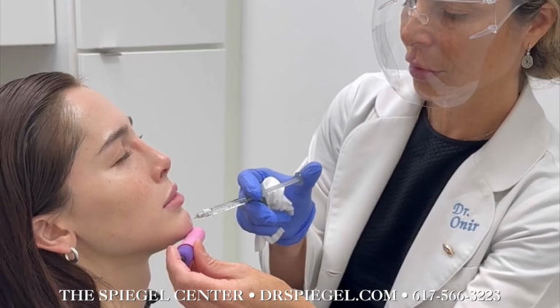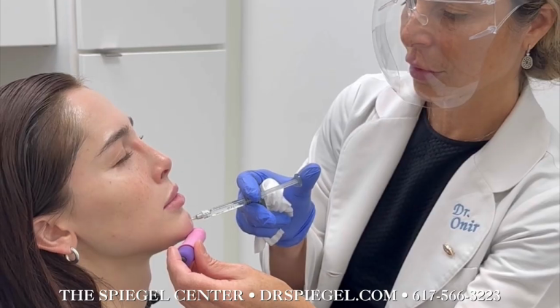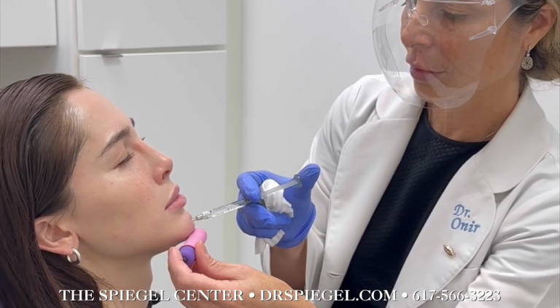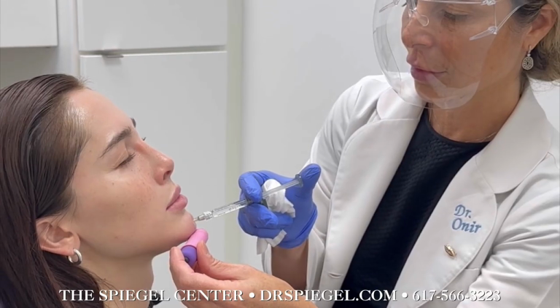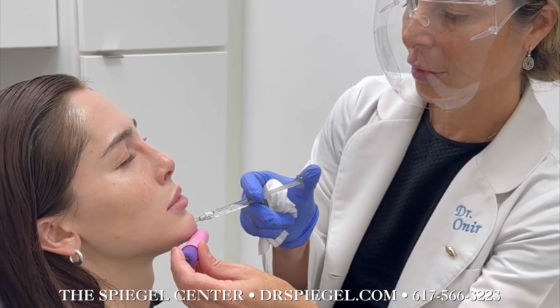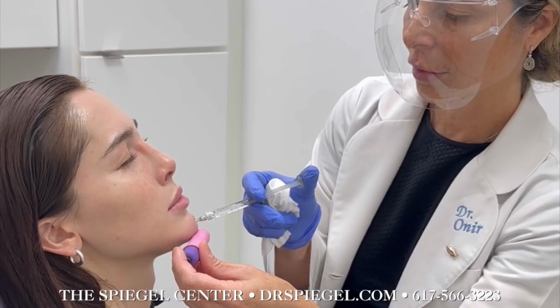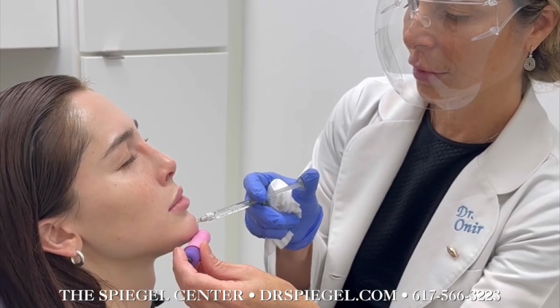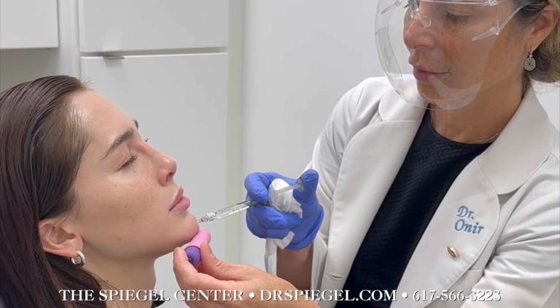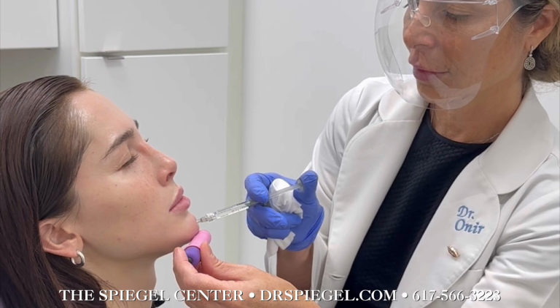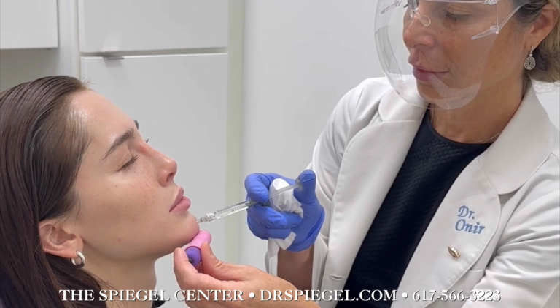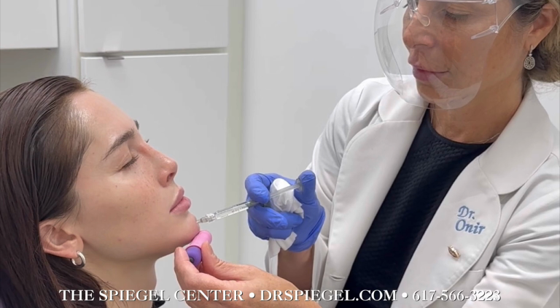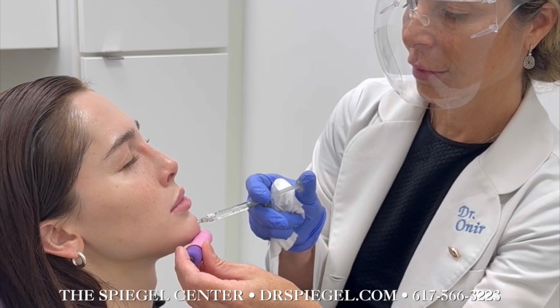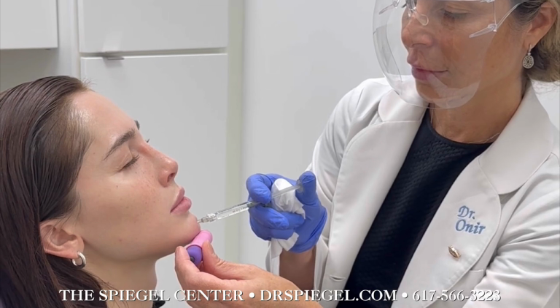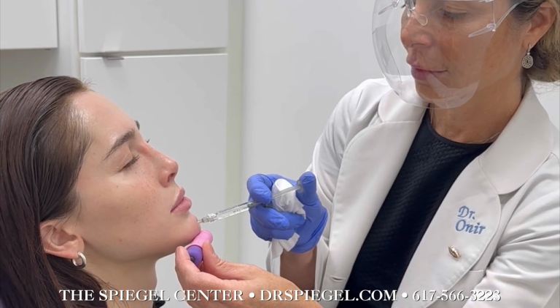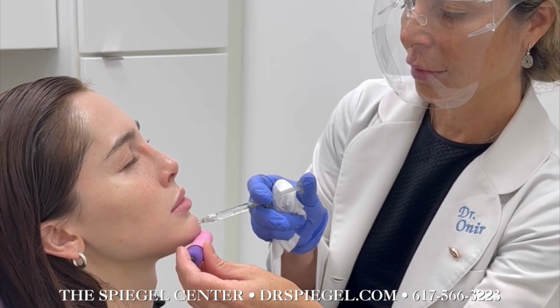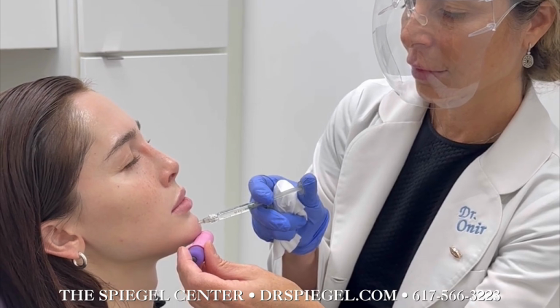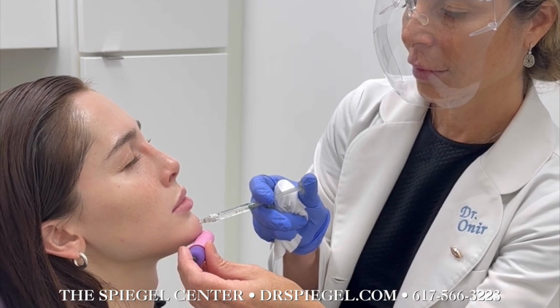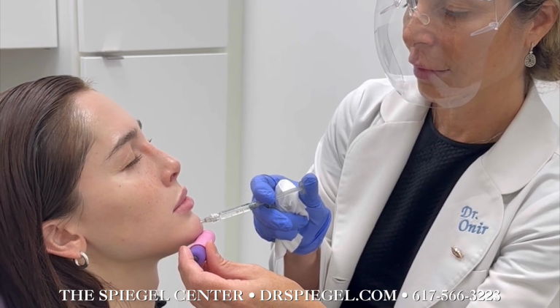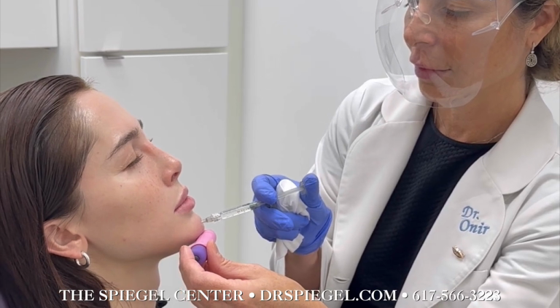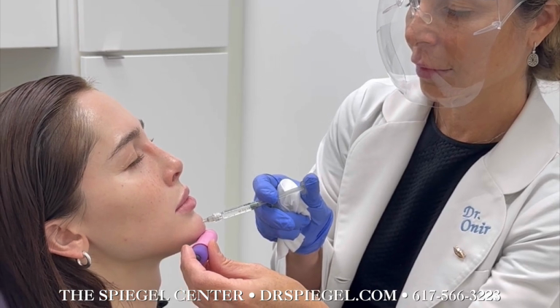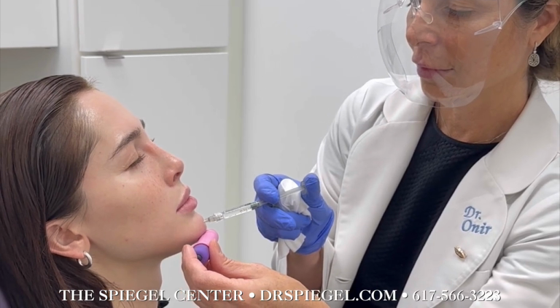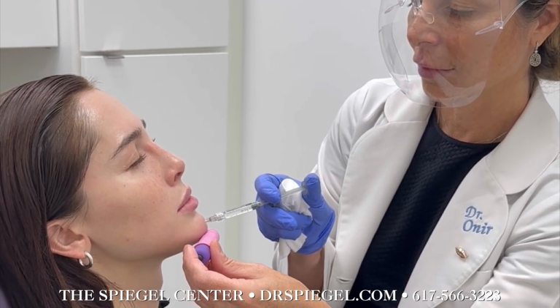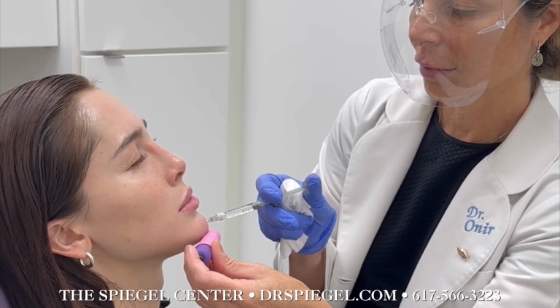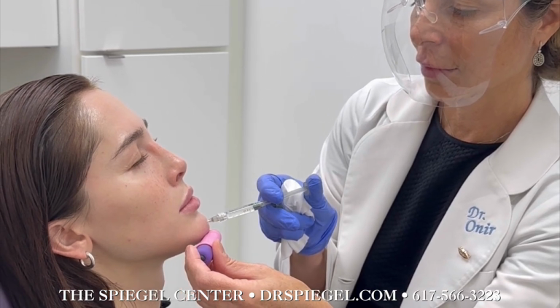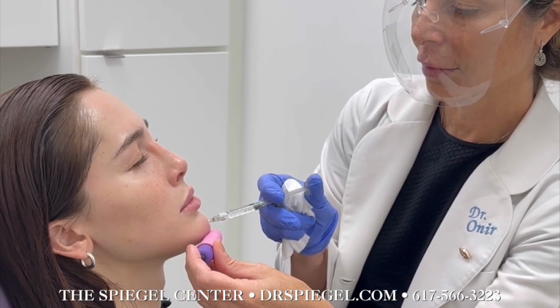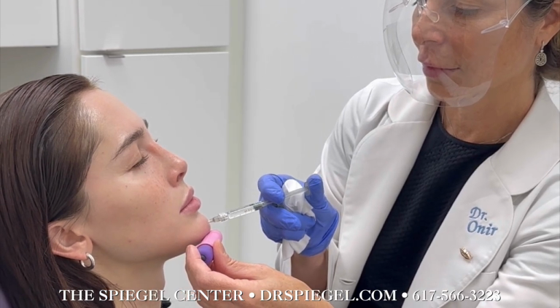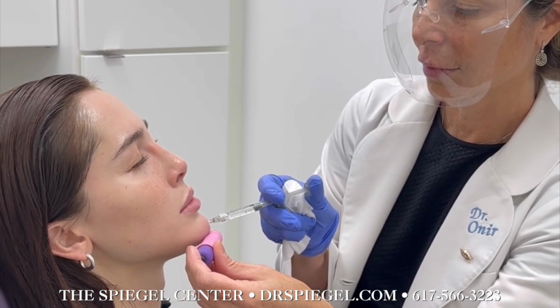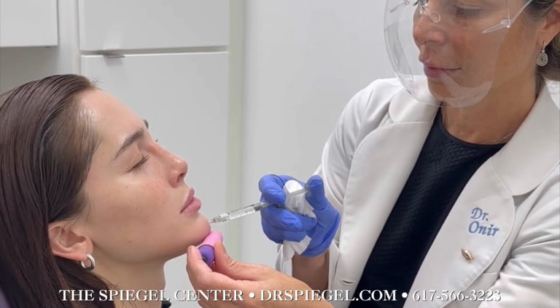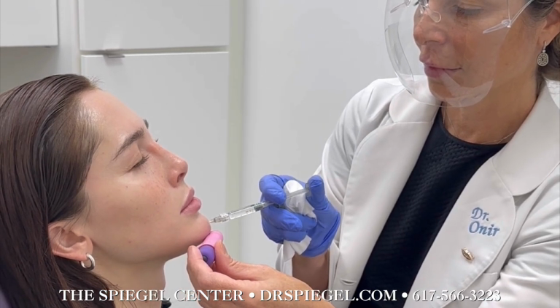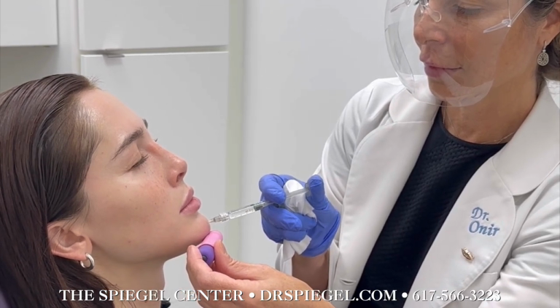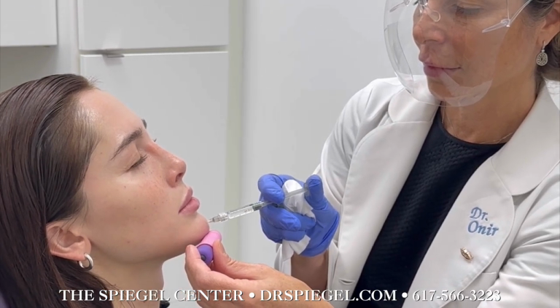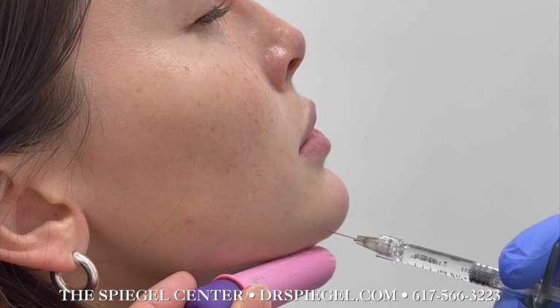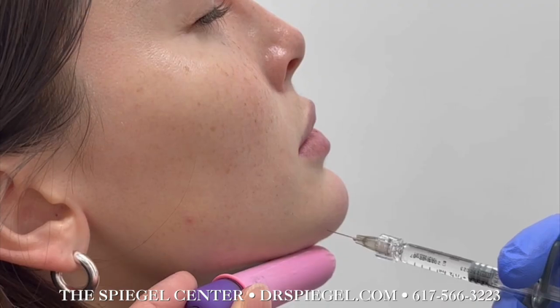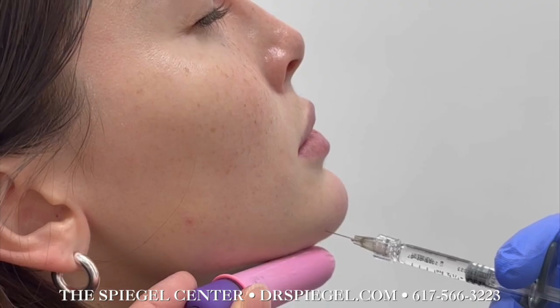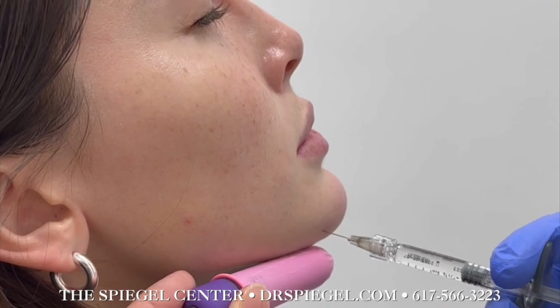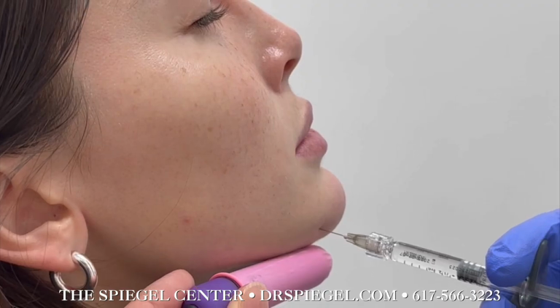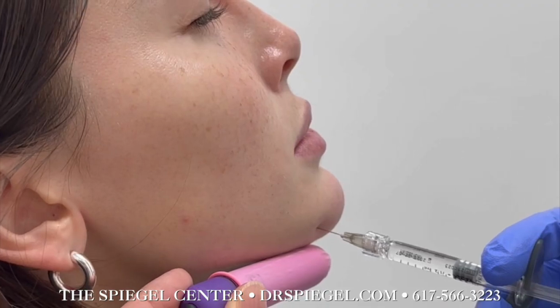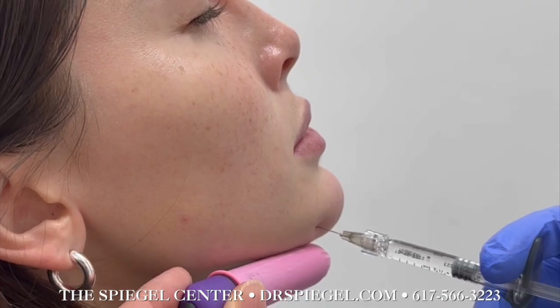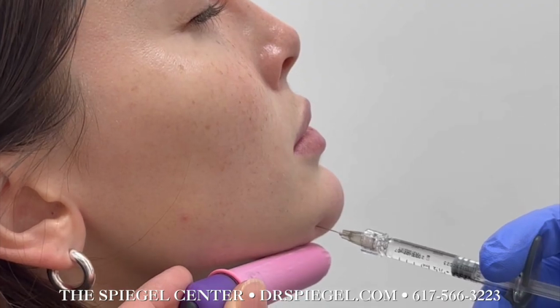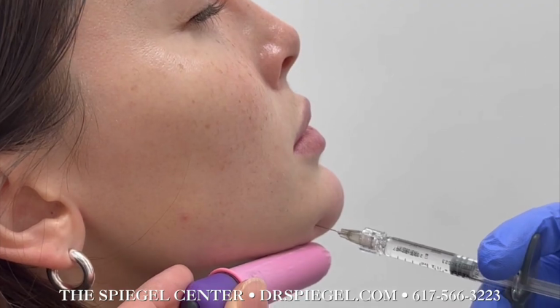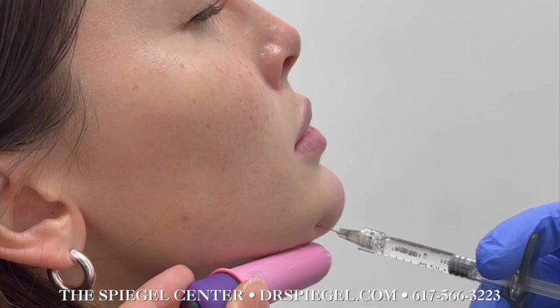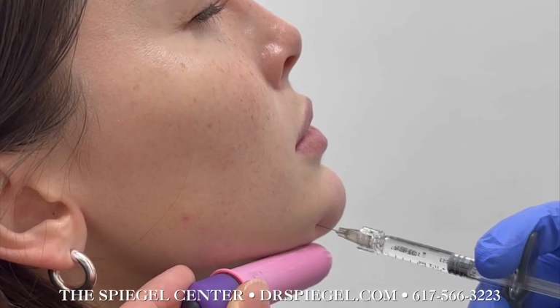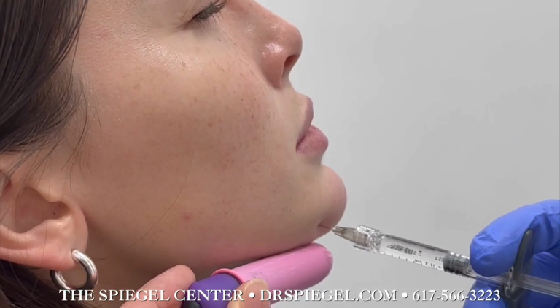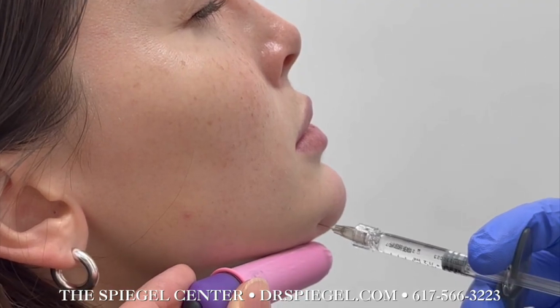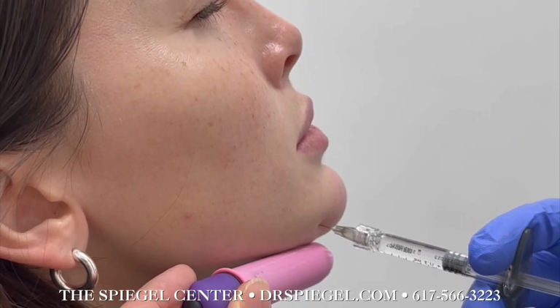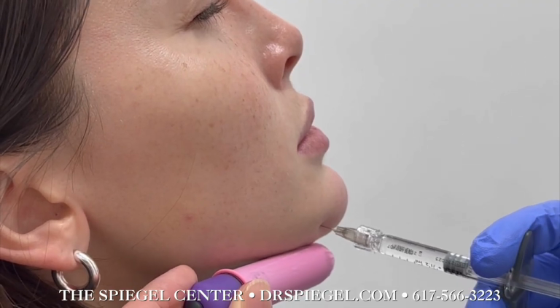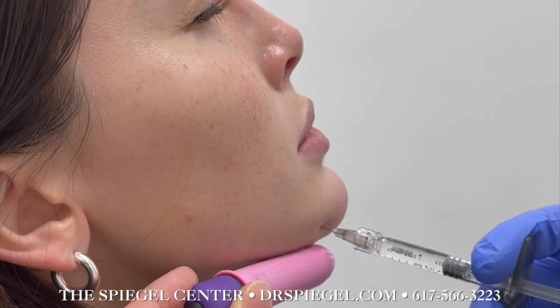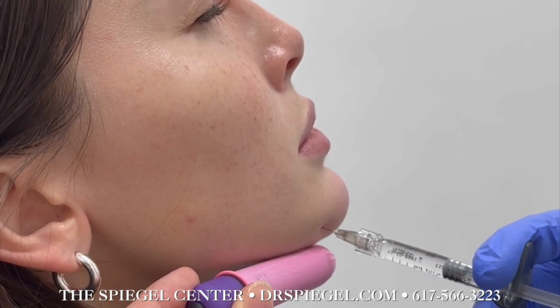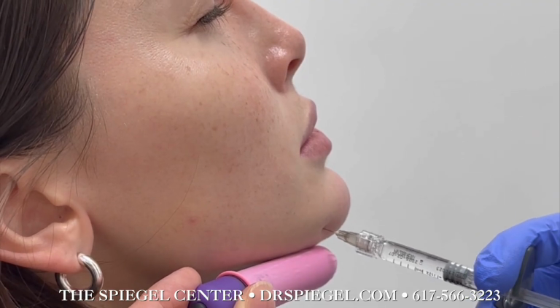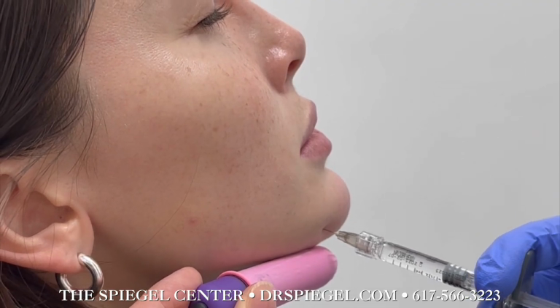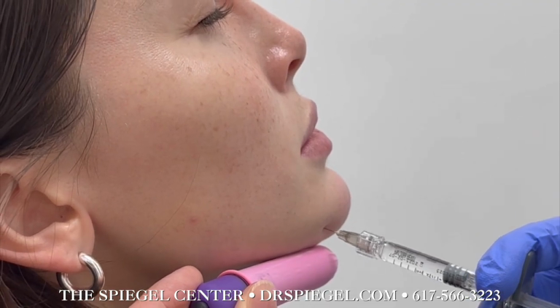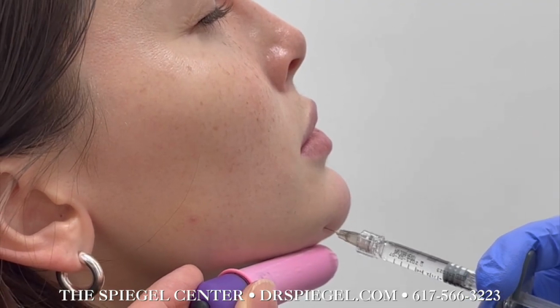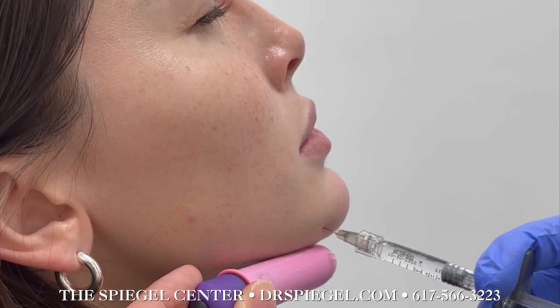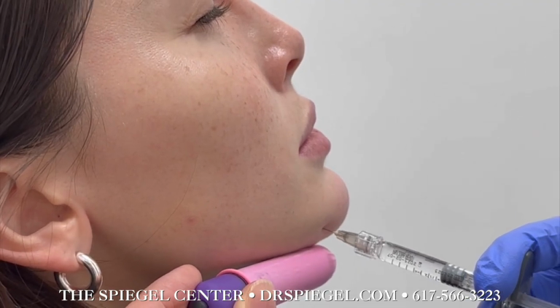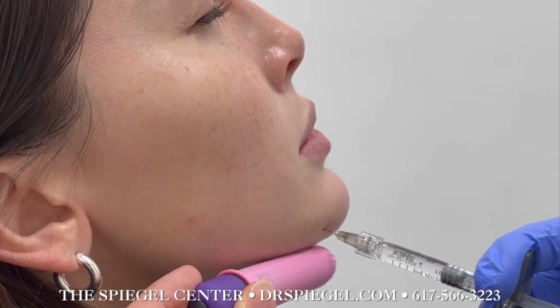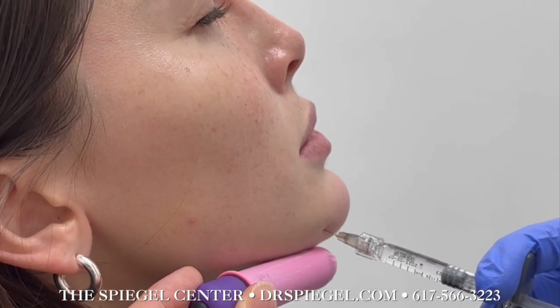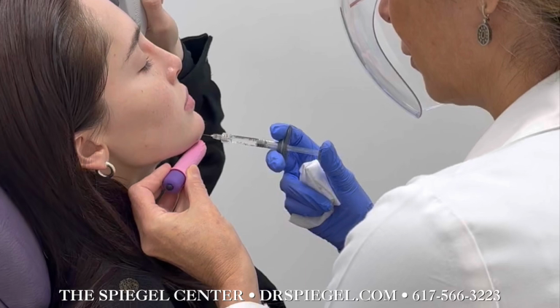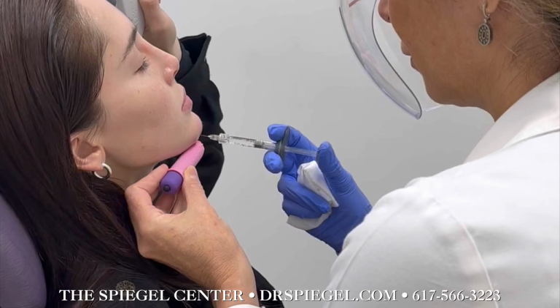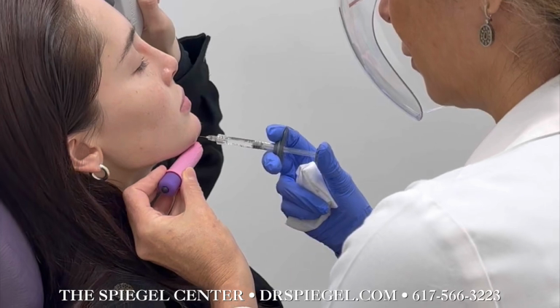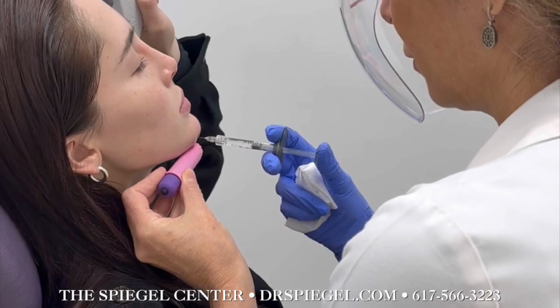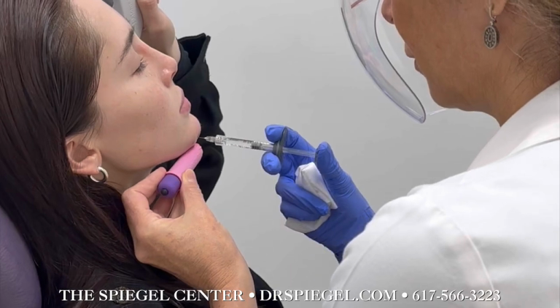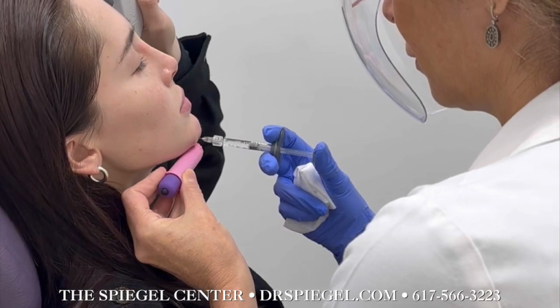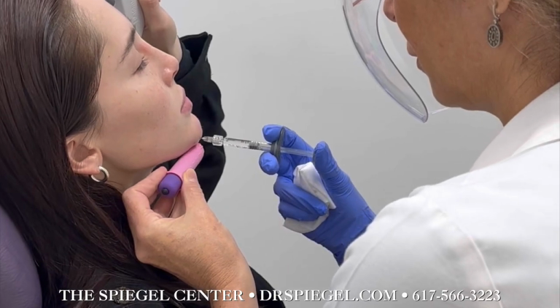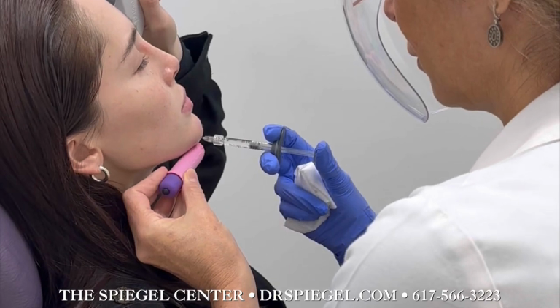To kick off things, we injected some filler to her chin, instantly enhancing her jawline and bringing a harmonious balance to her face.